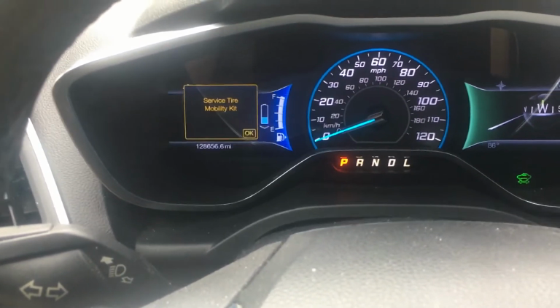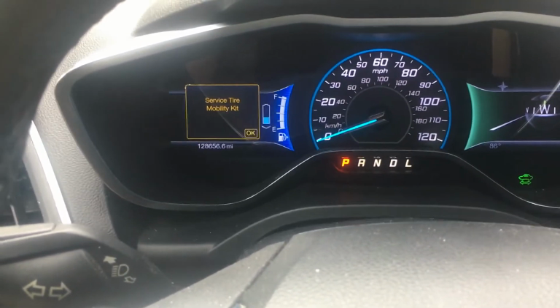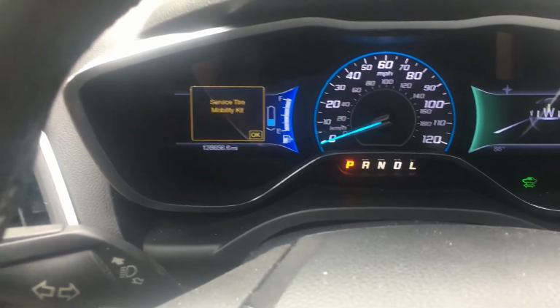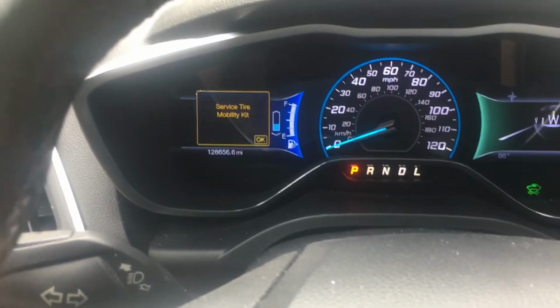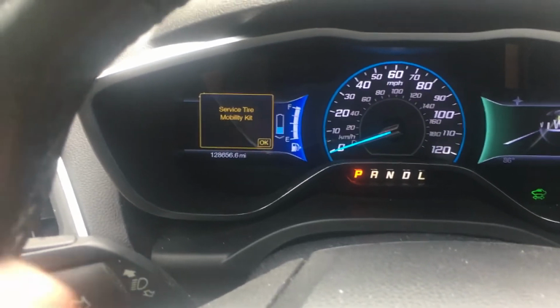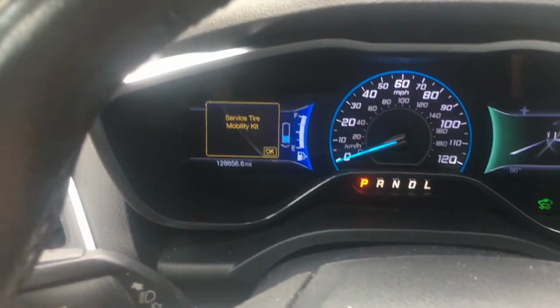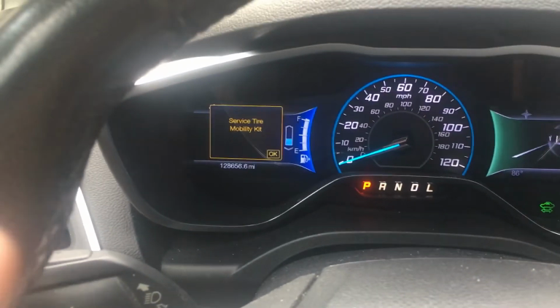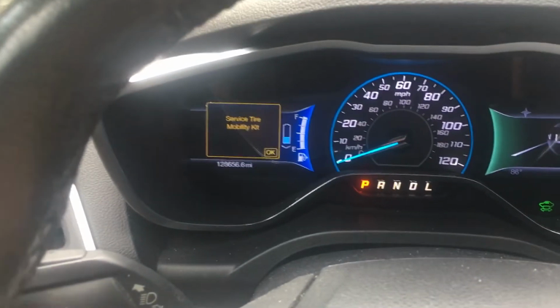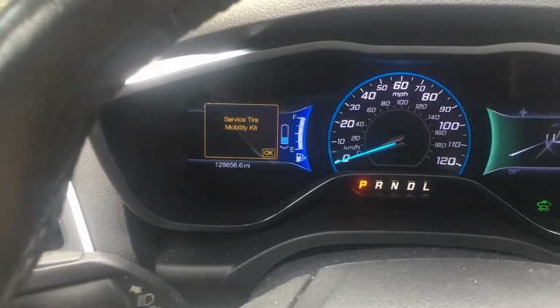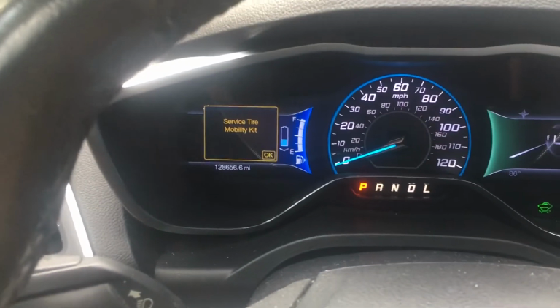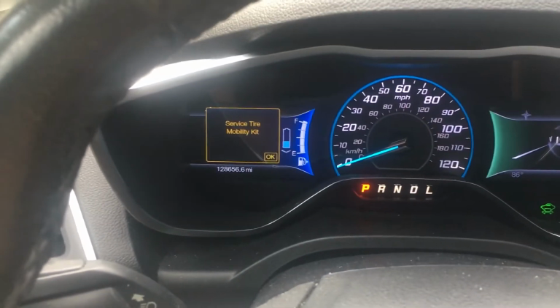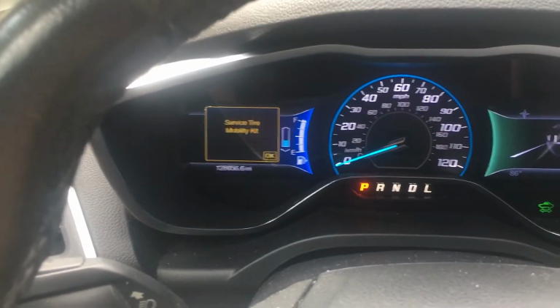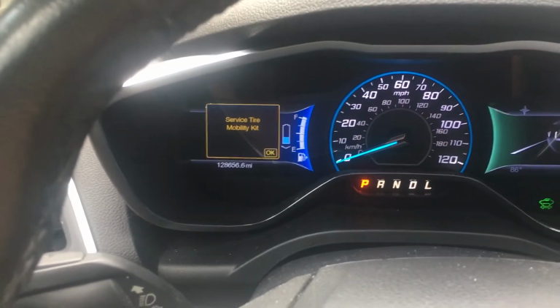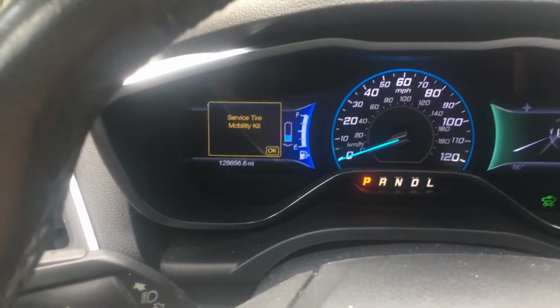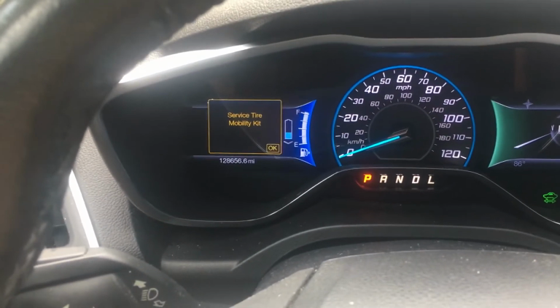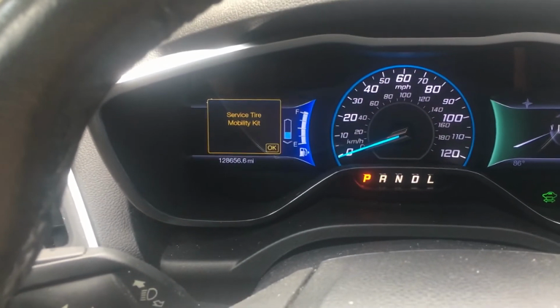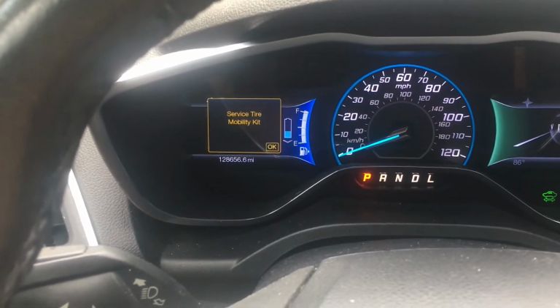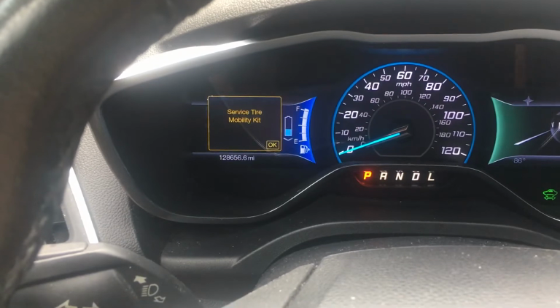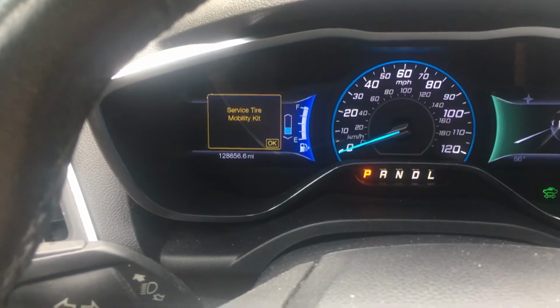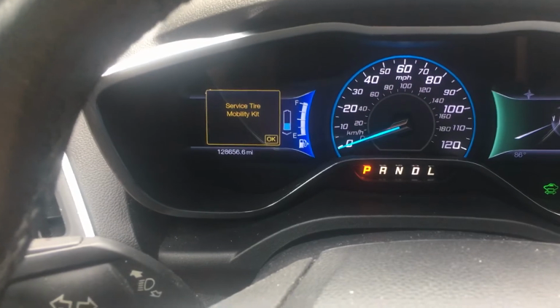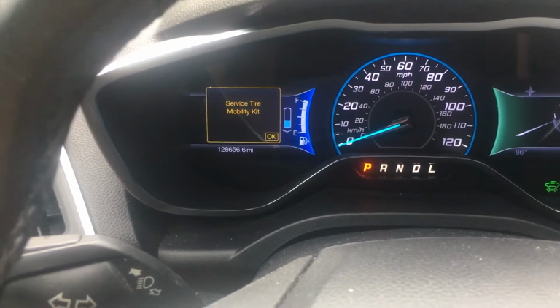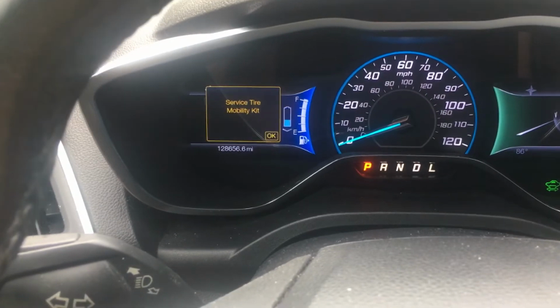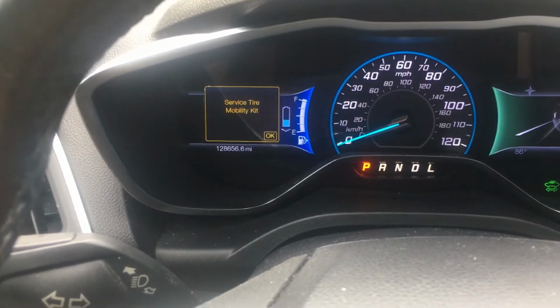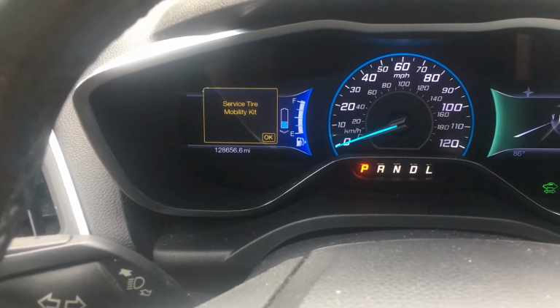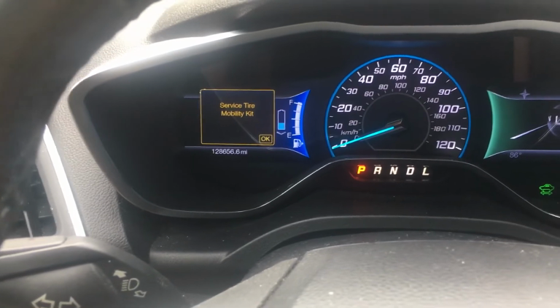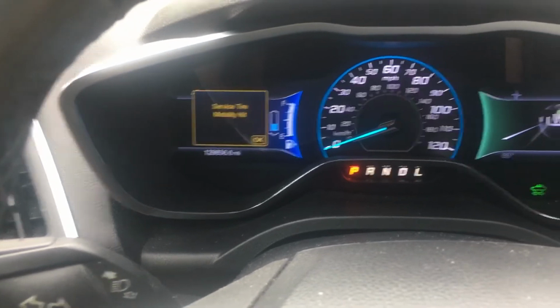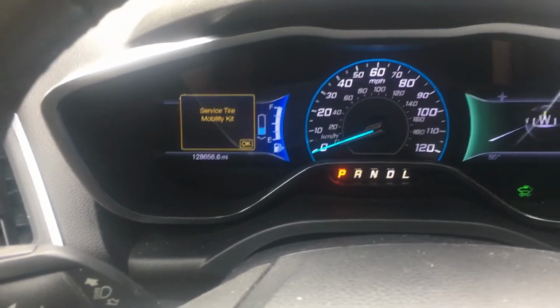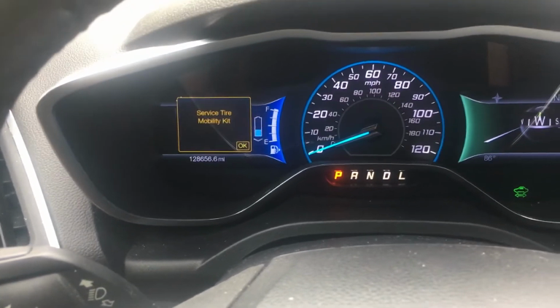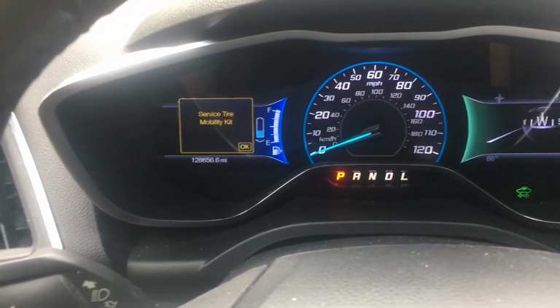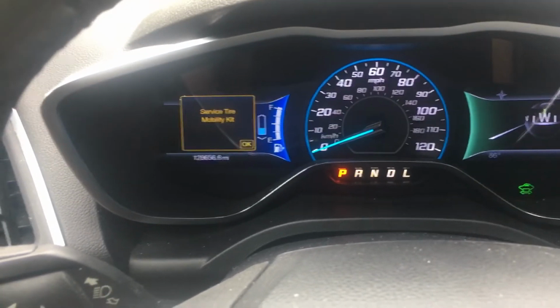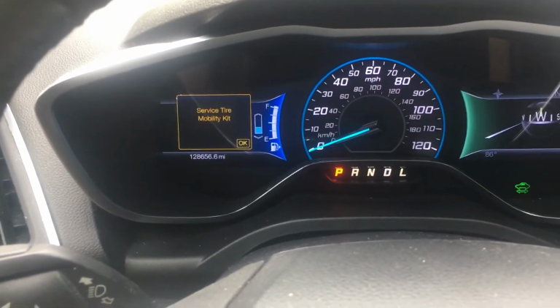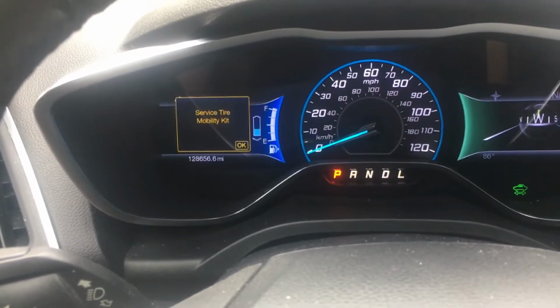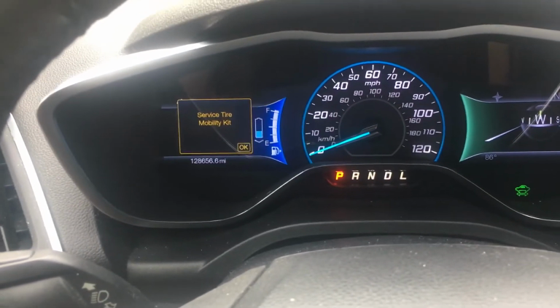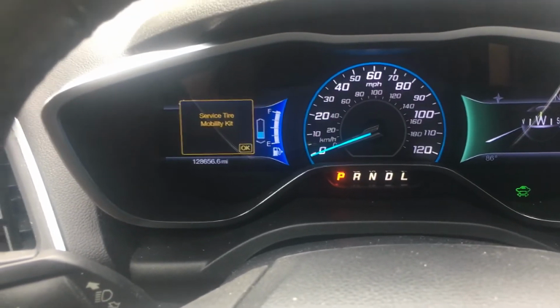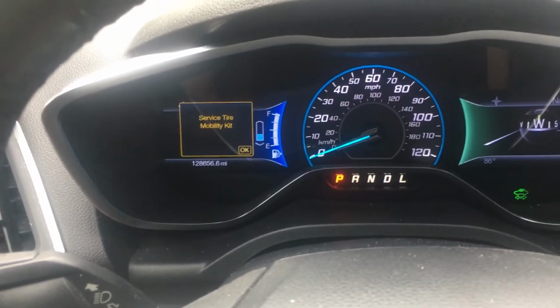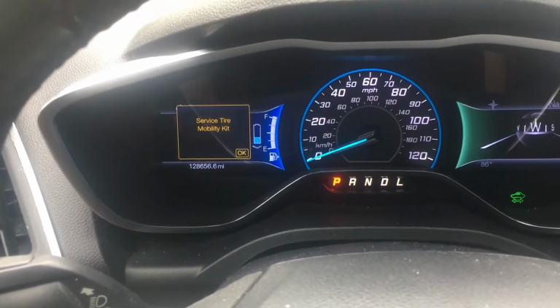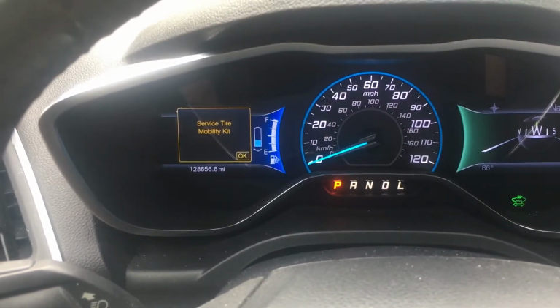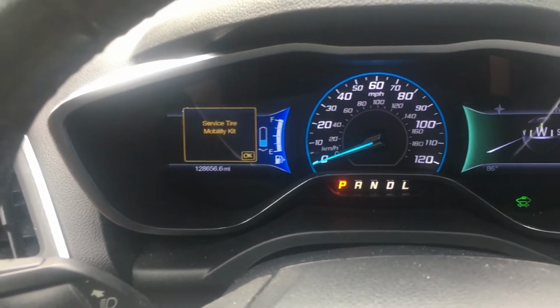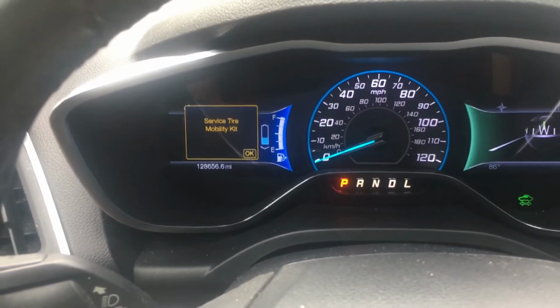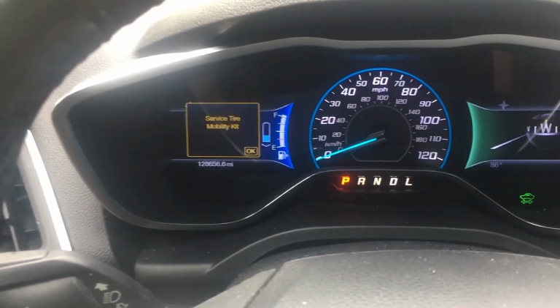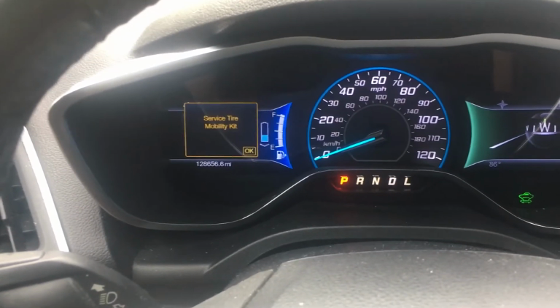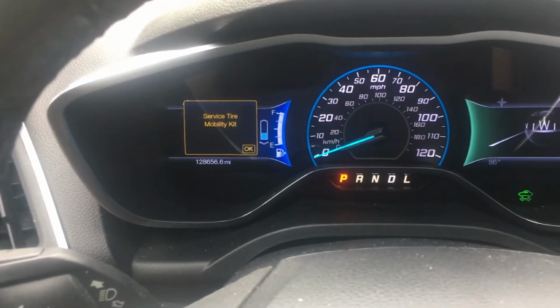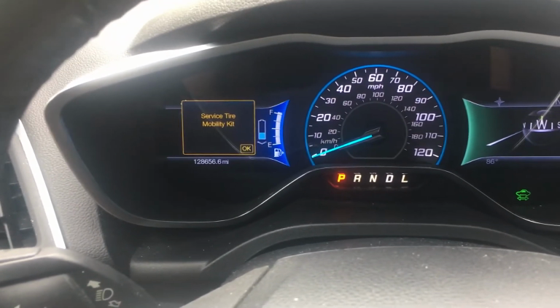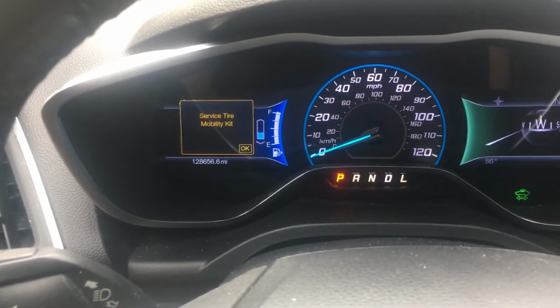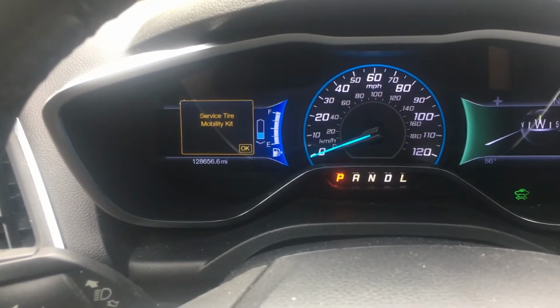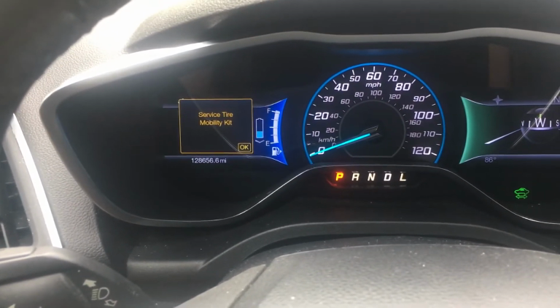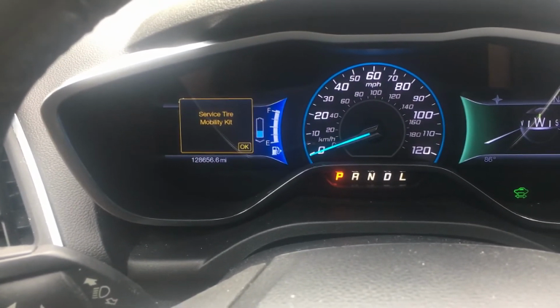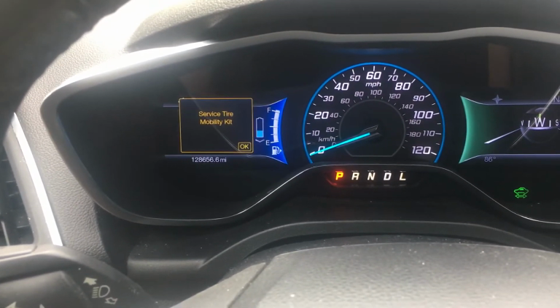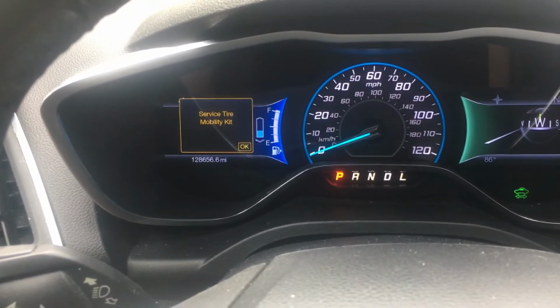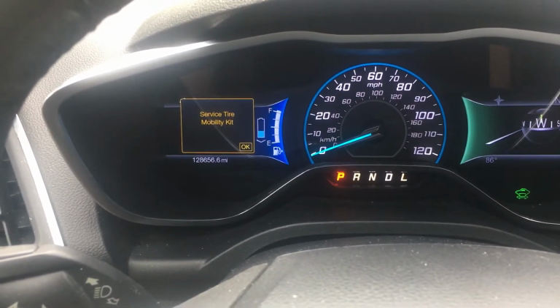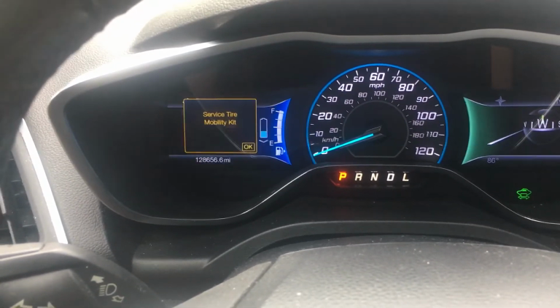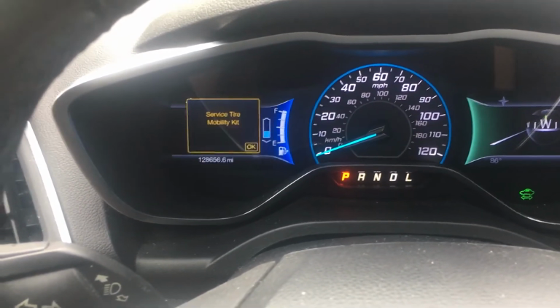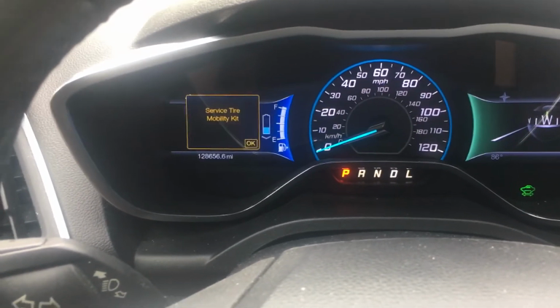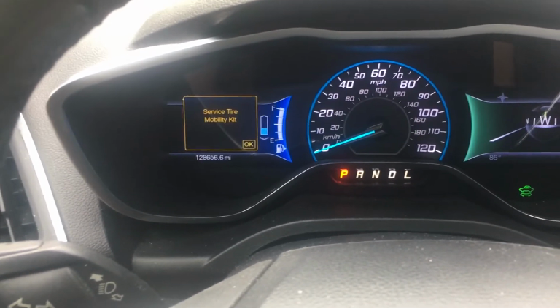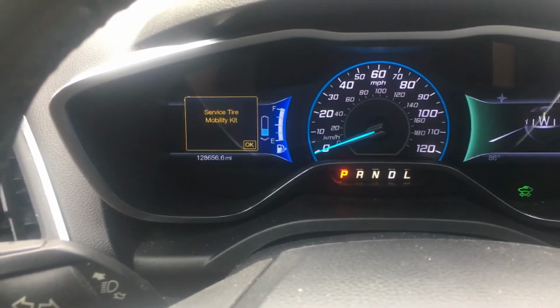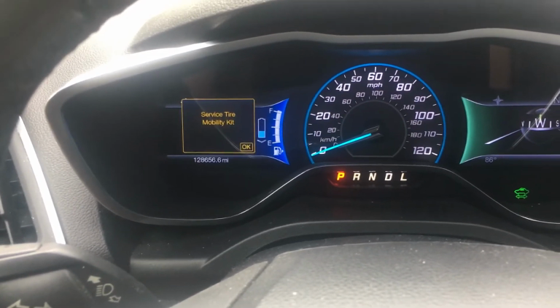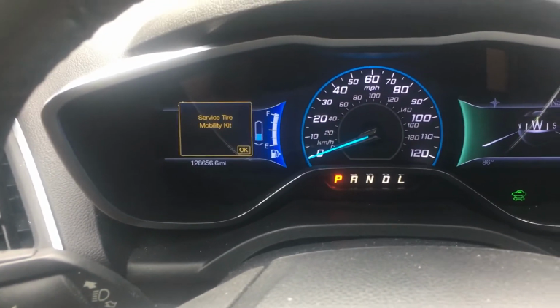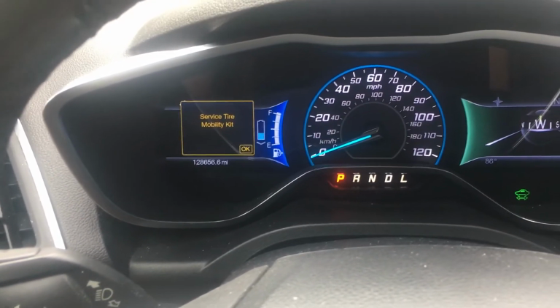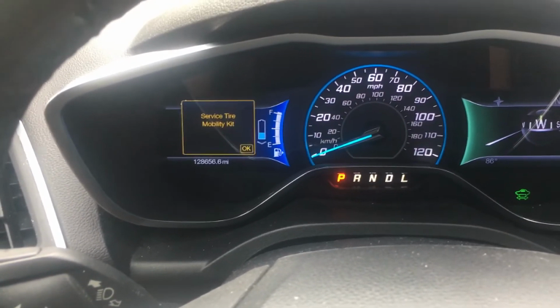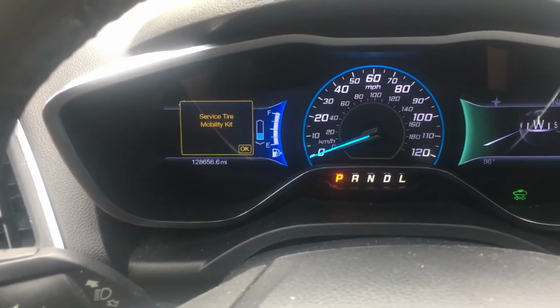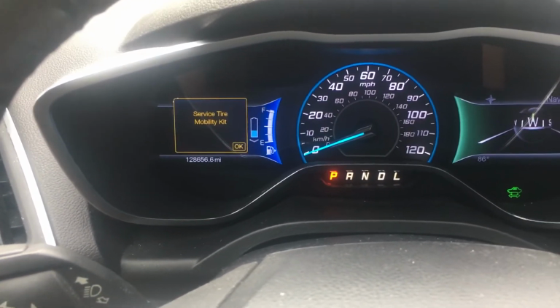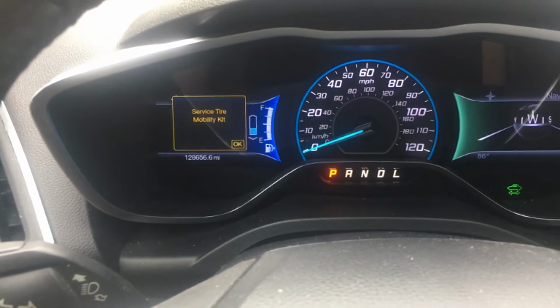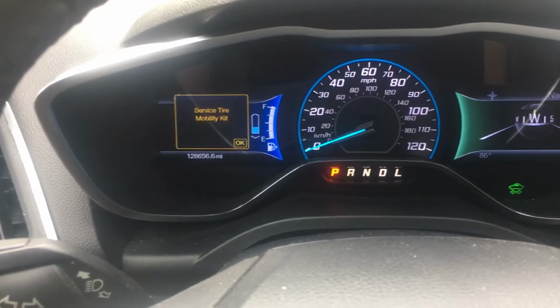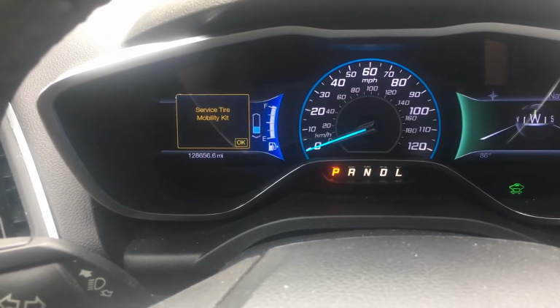When the tire mobility warning comes up, you check that canister, replace it under your seat. It's basically kind of like Fix-A-Flat.